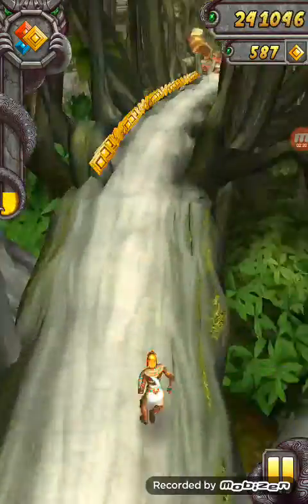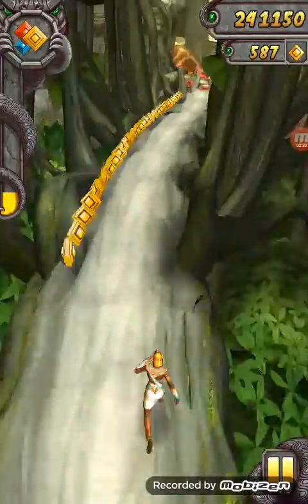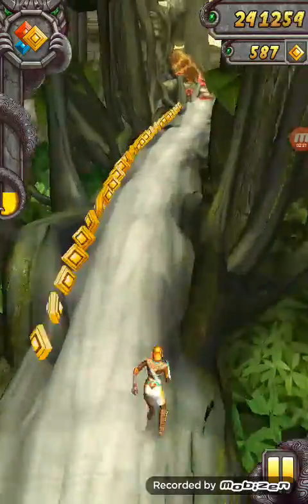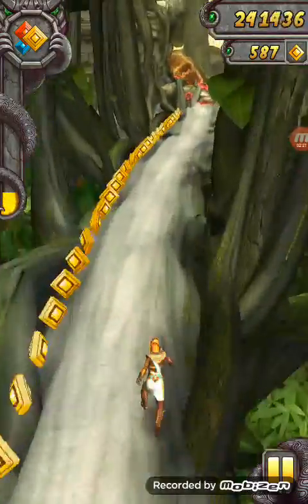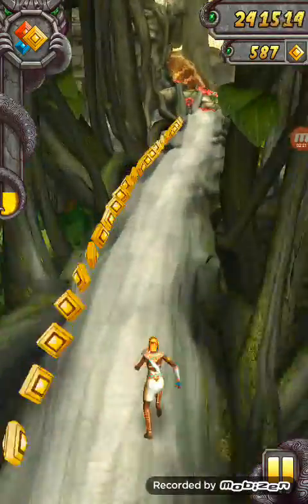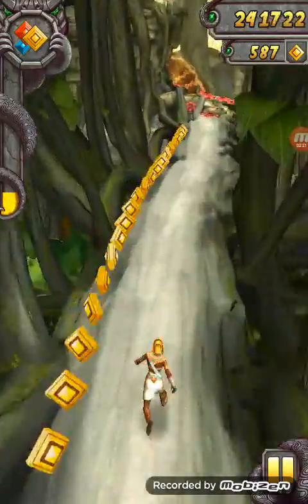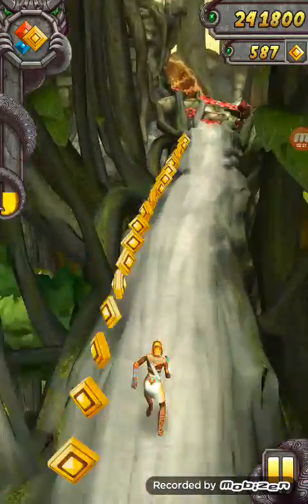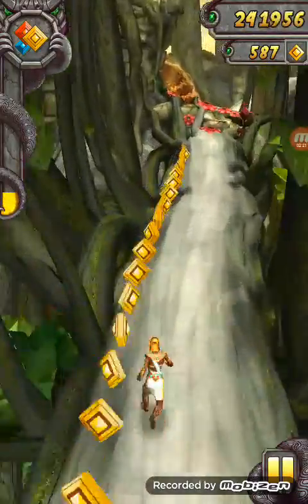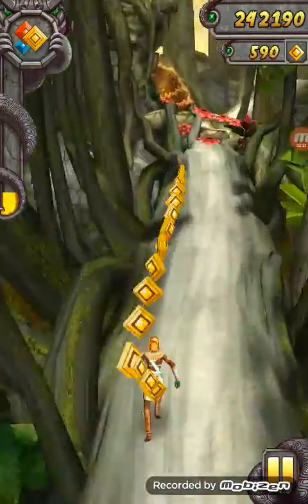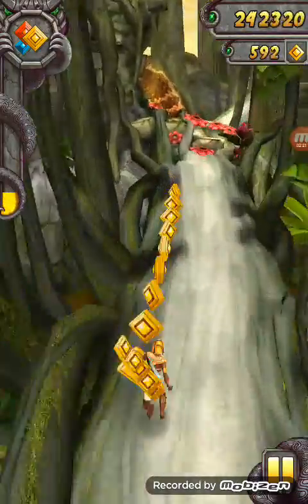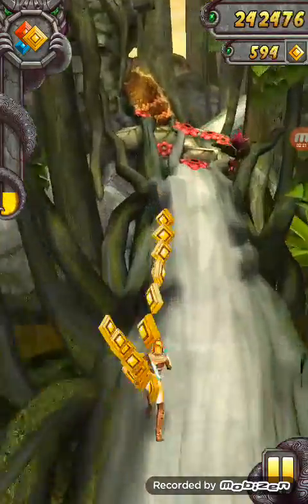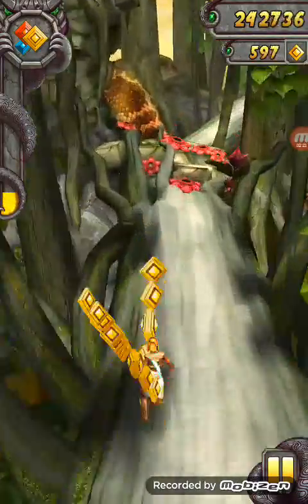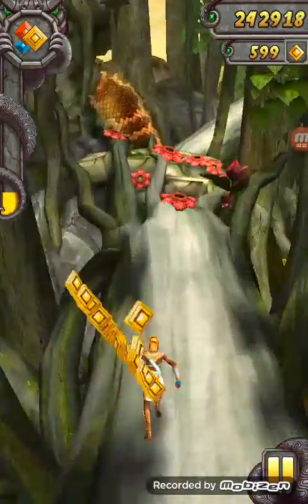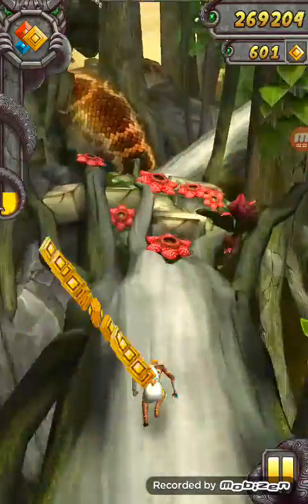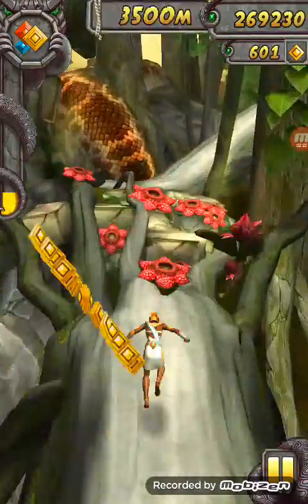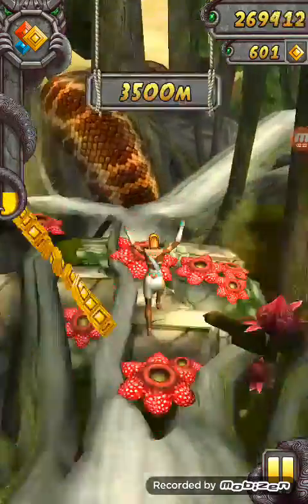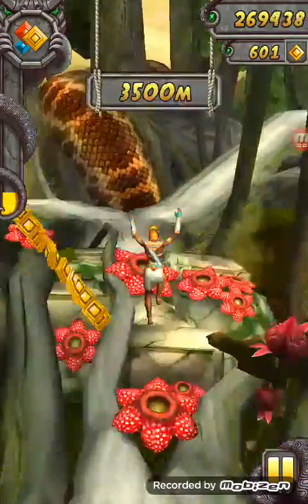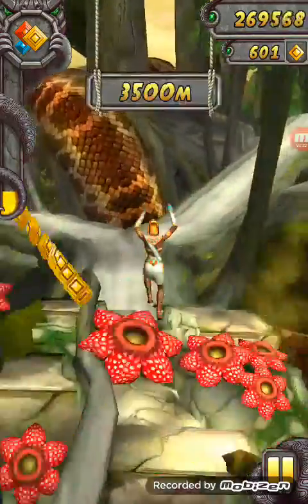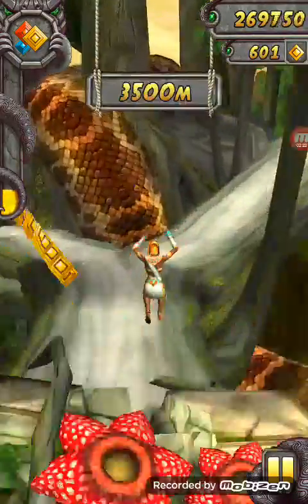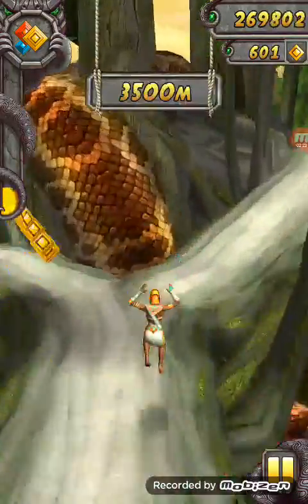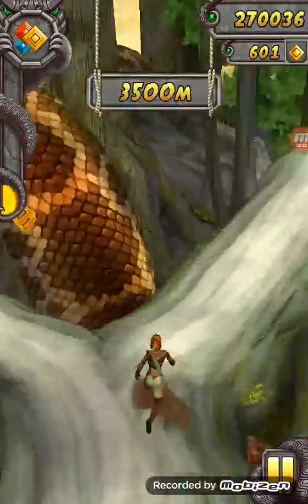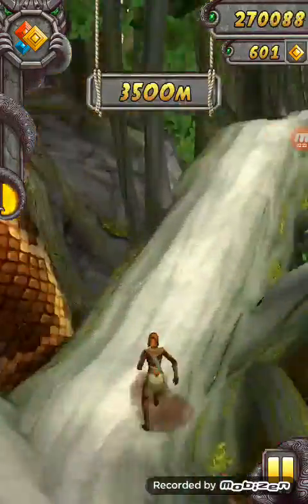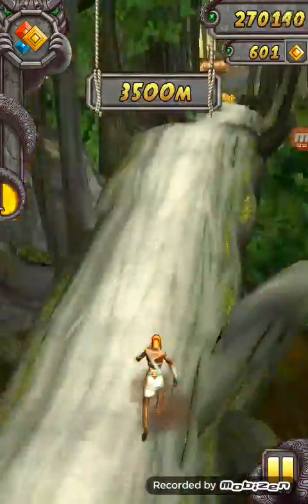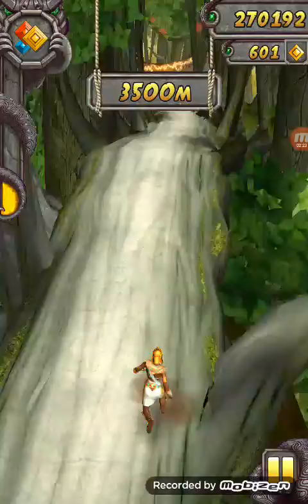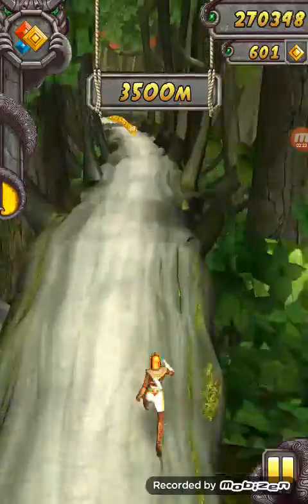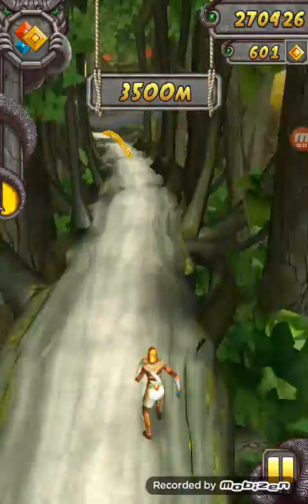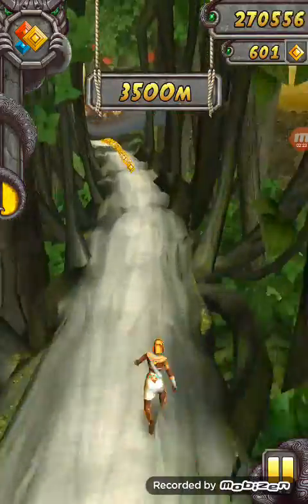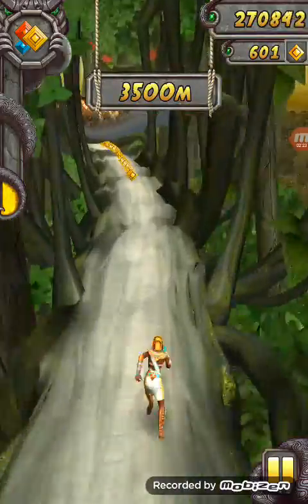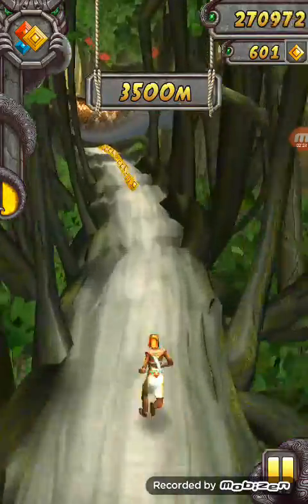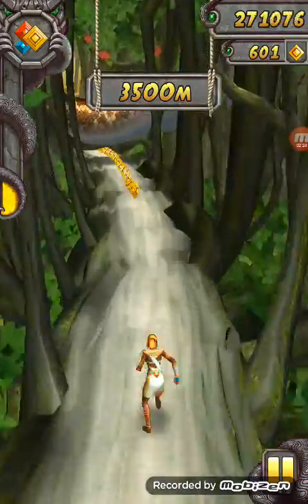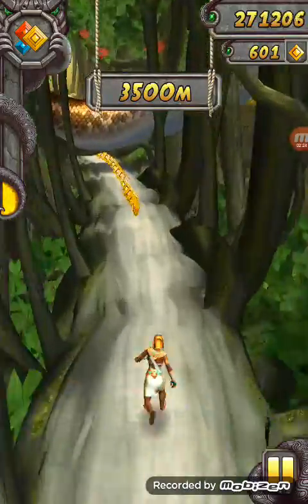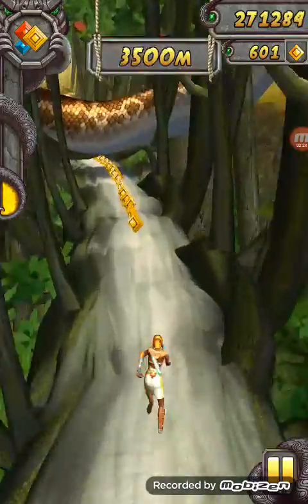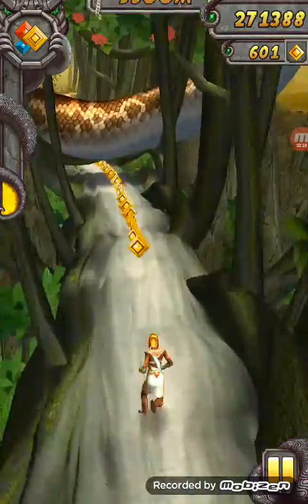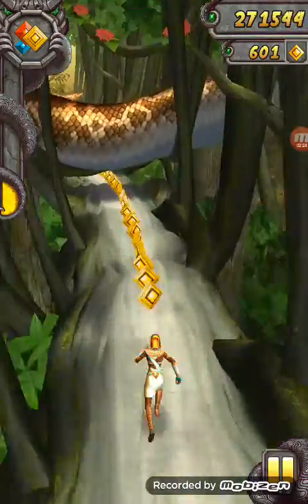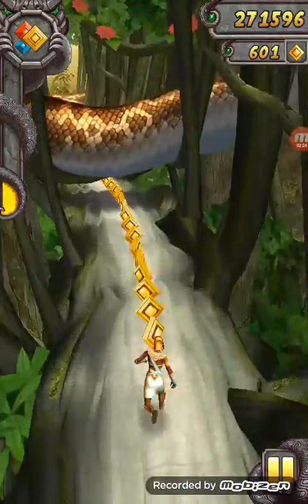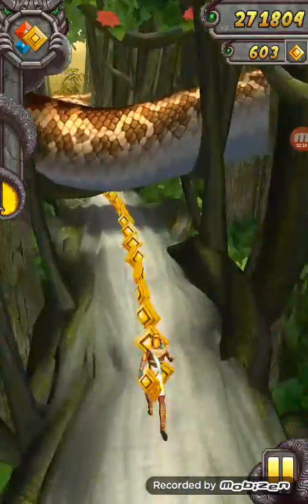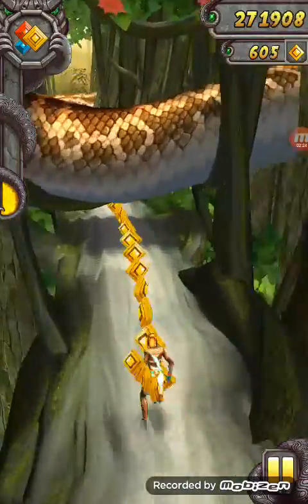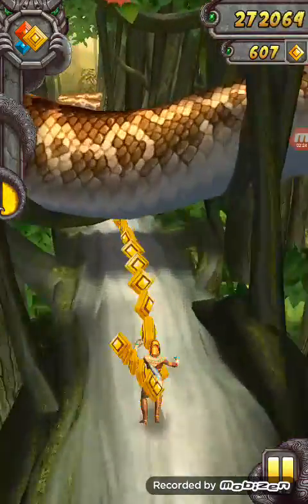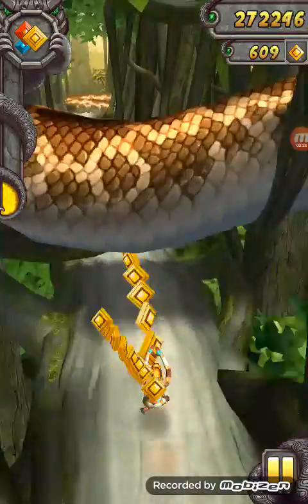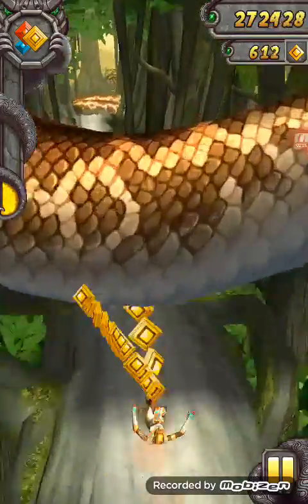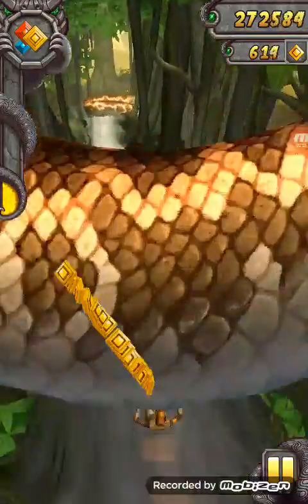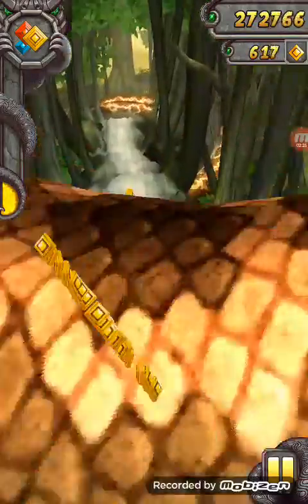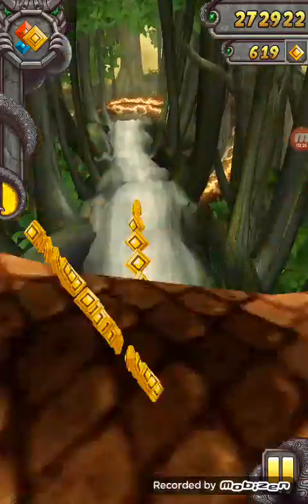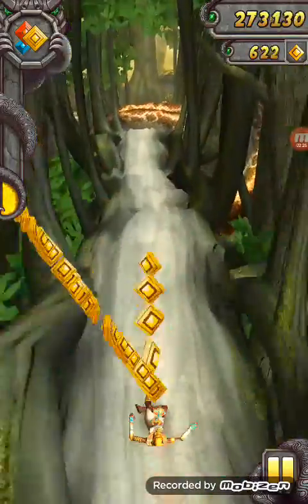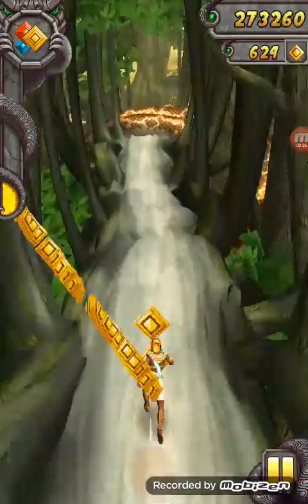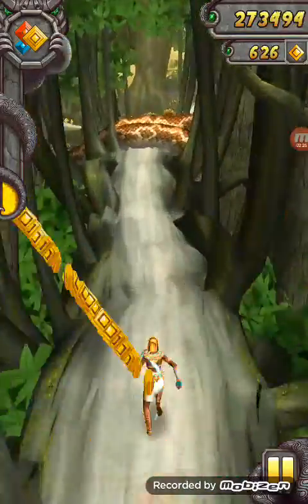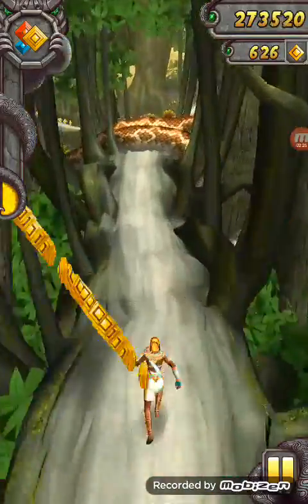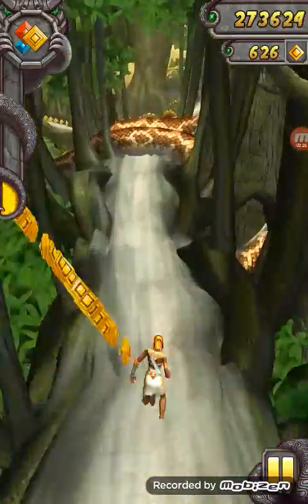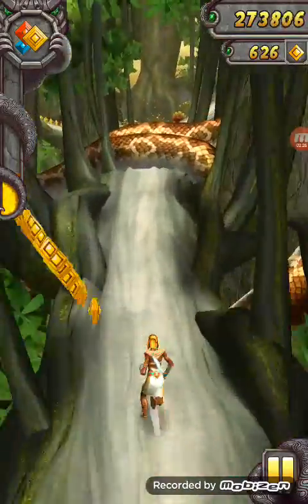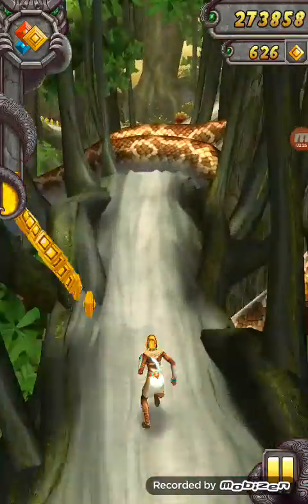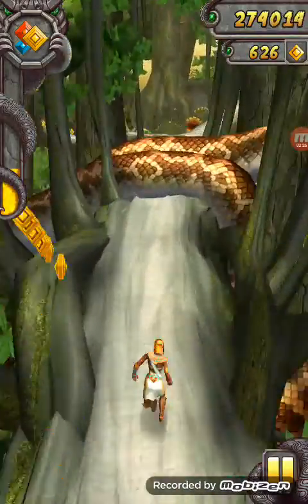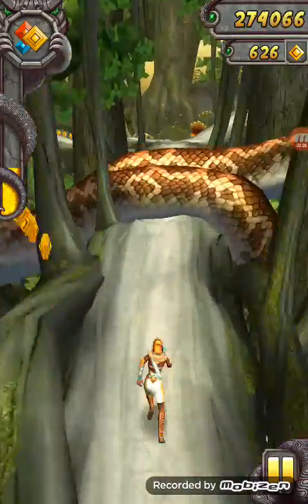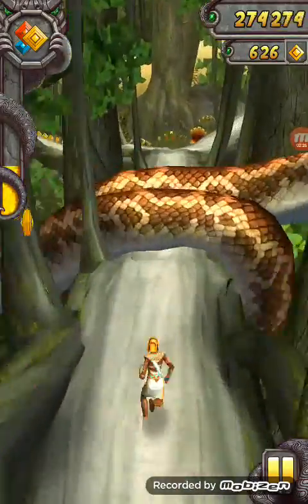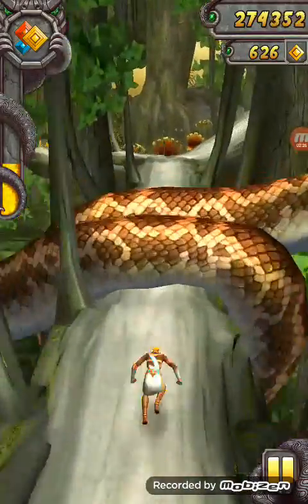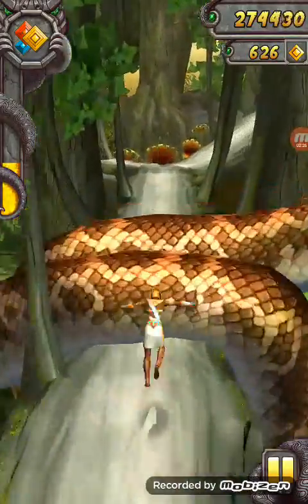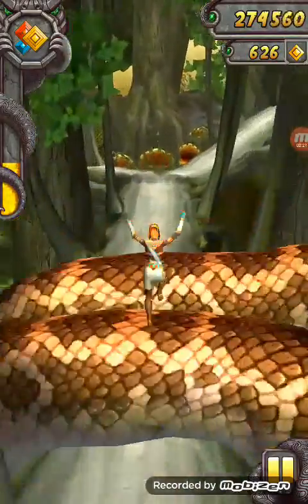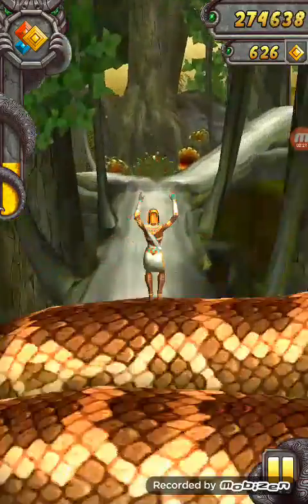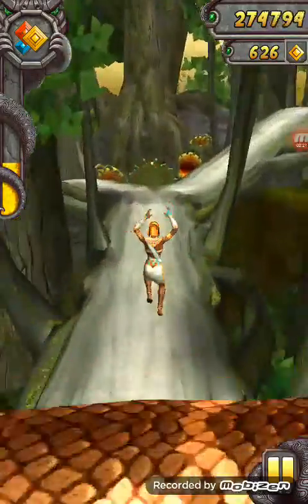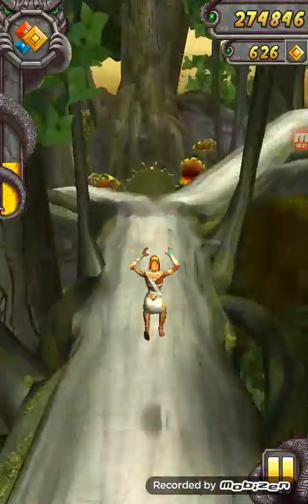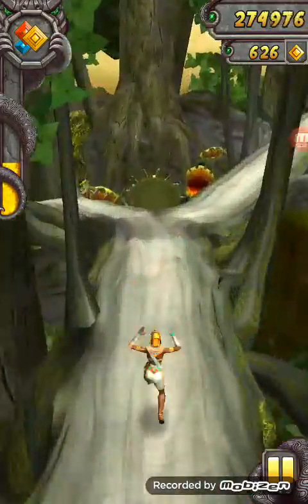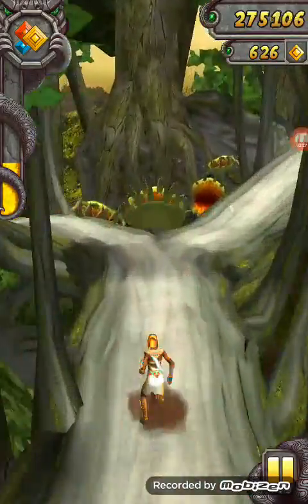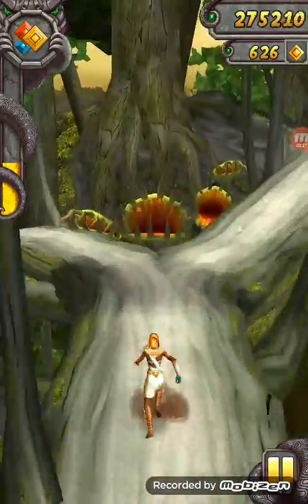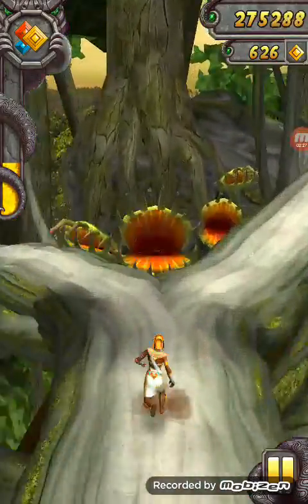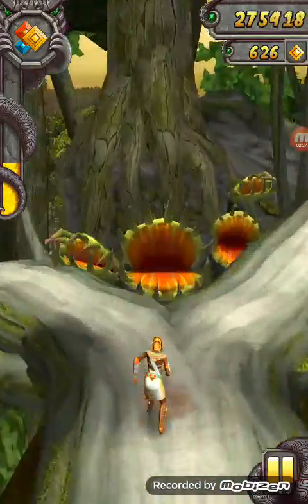Again a dangerous area — slide in this area. Tilt. It's a gem! Again slide. That's pretty cool and amazing, right? So now you have learned how to play Temple Run 2.